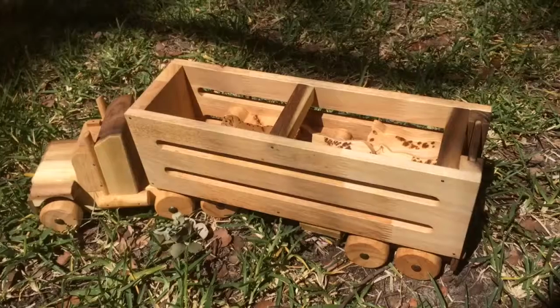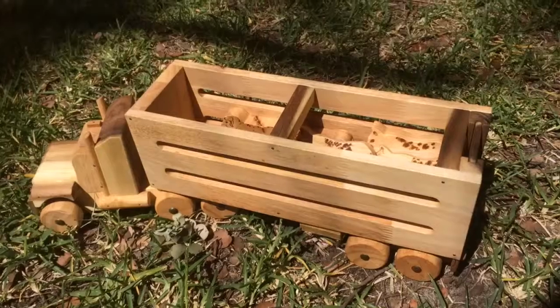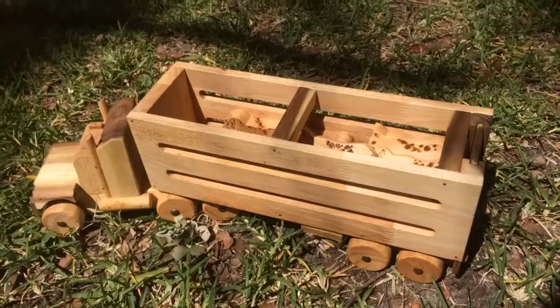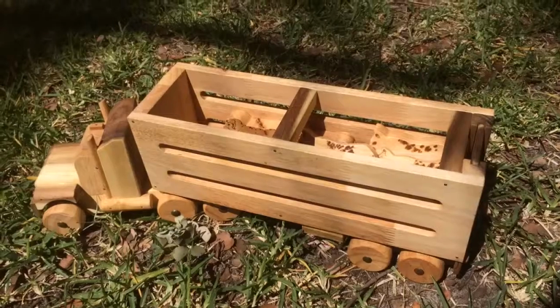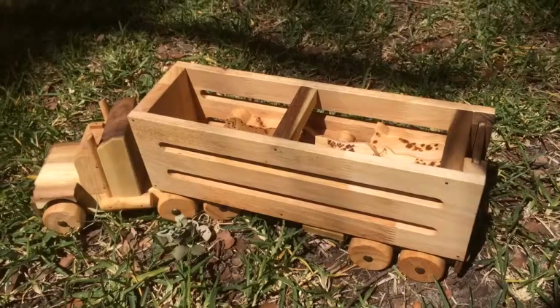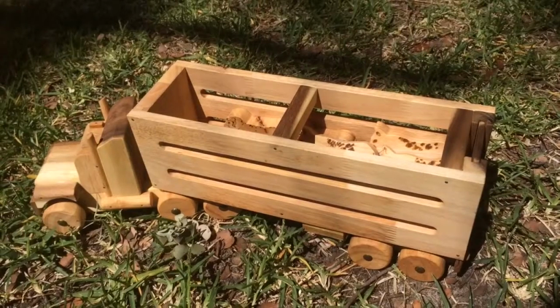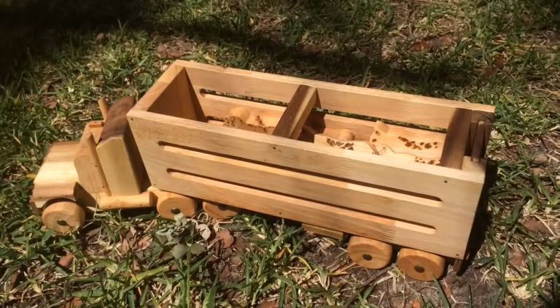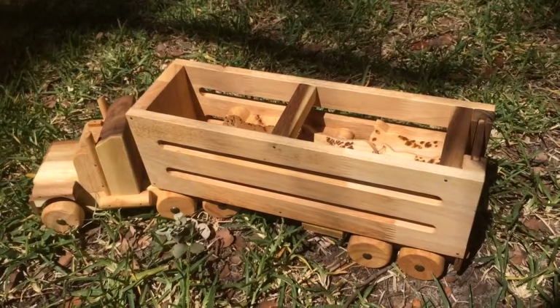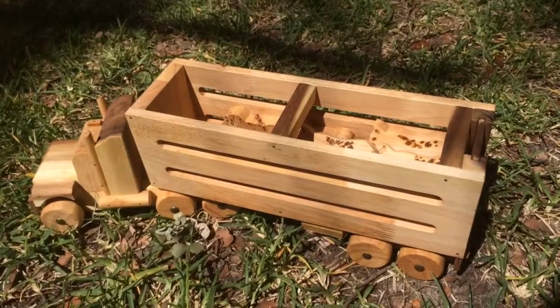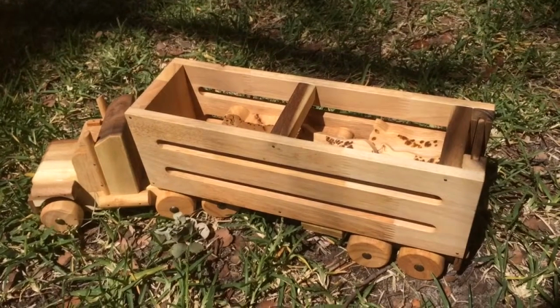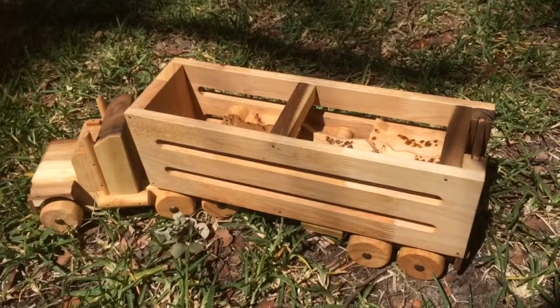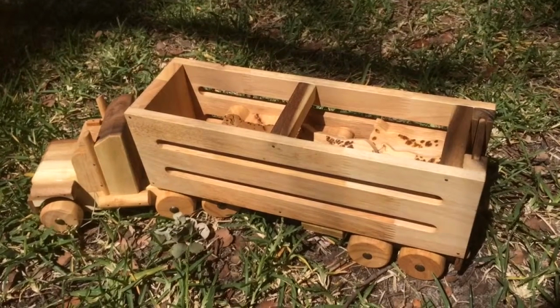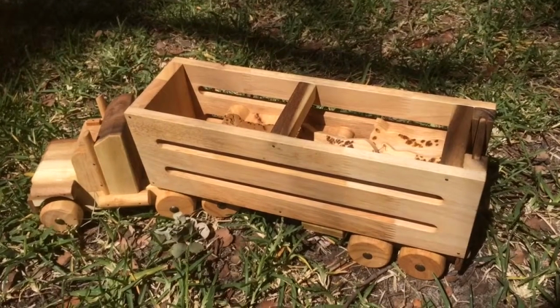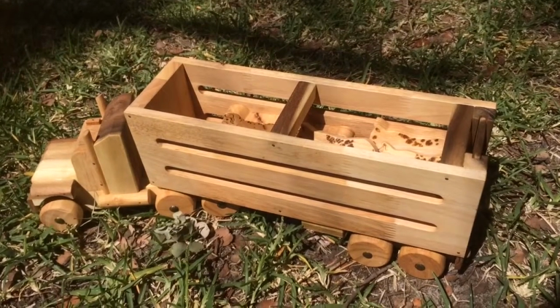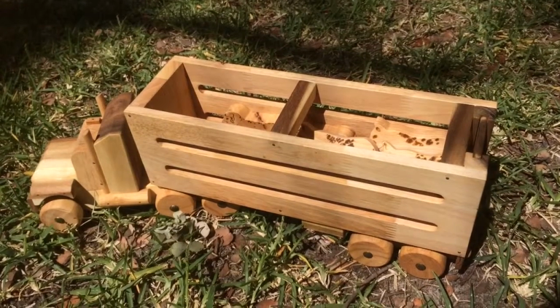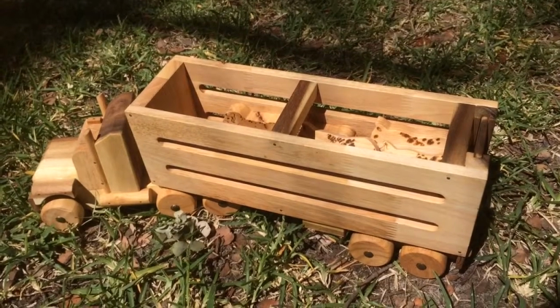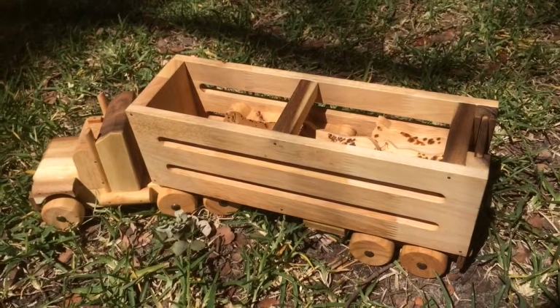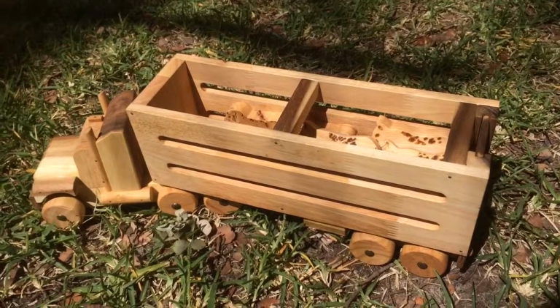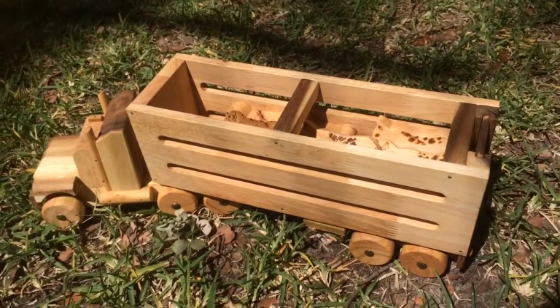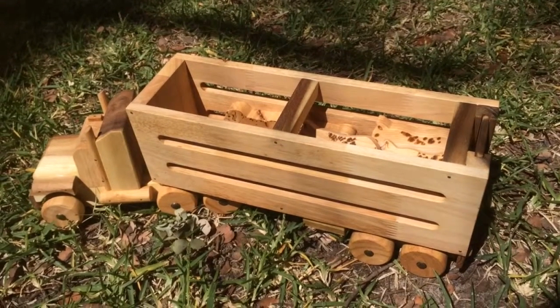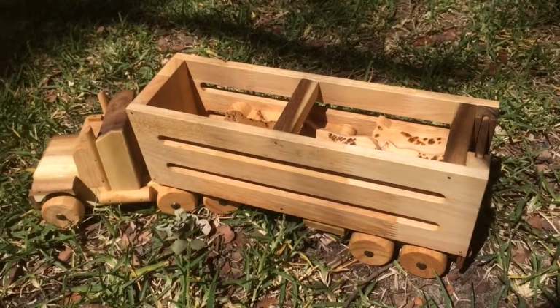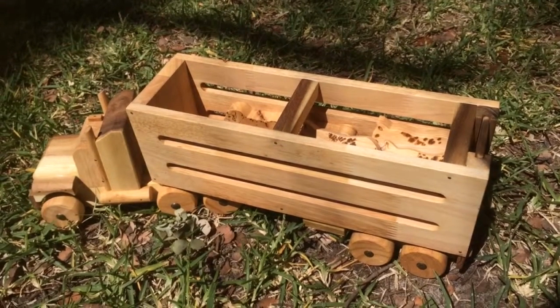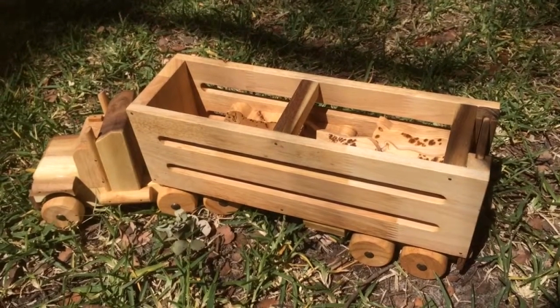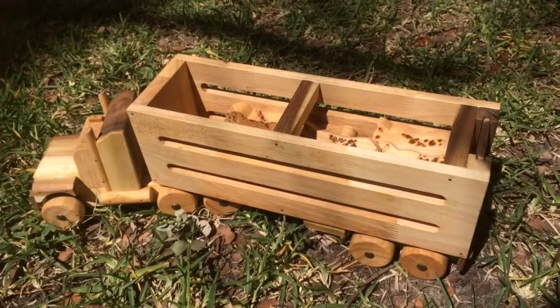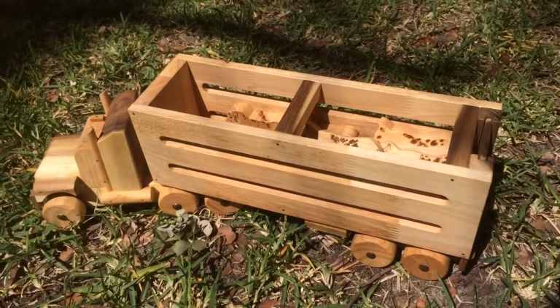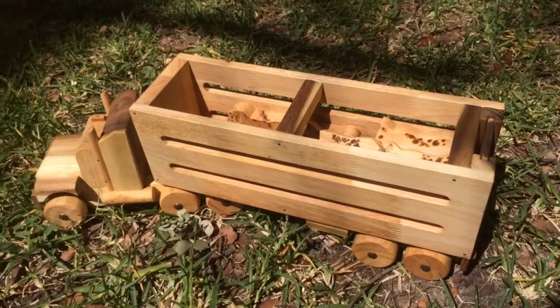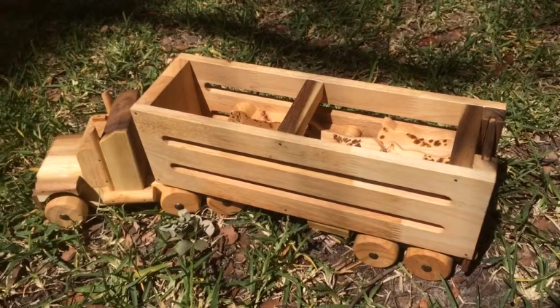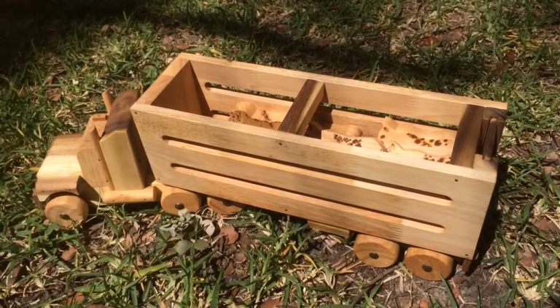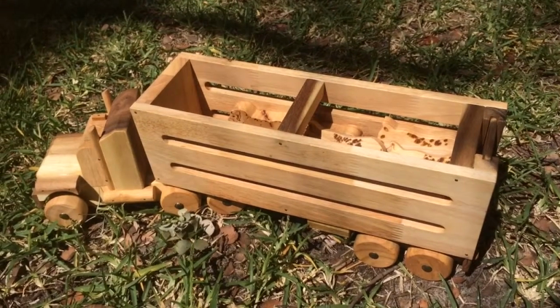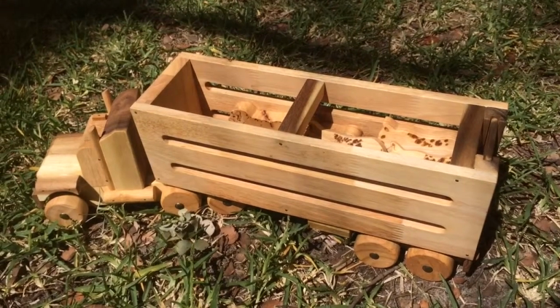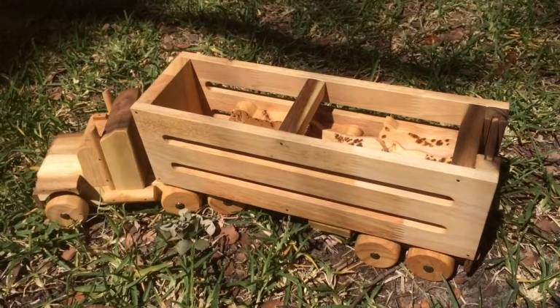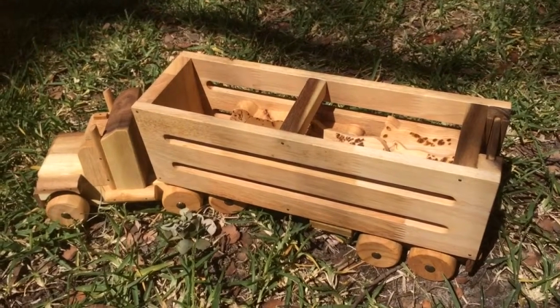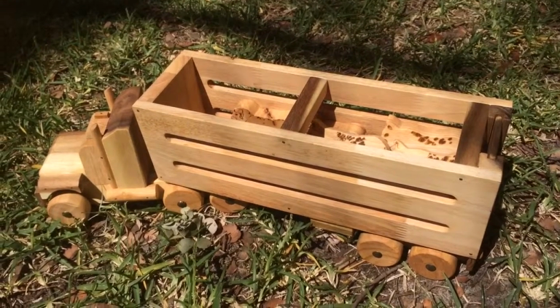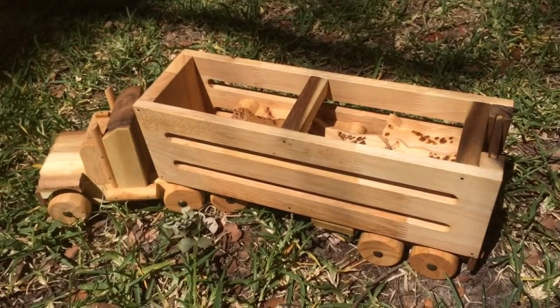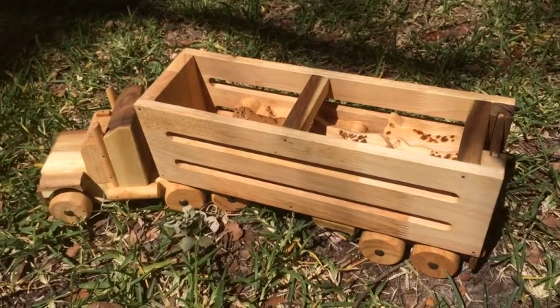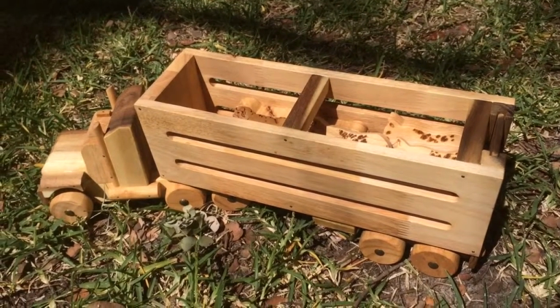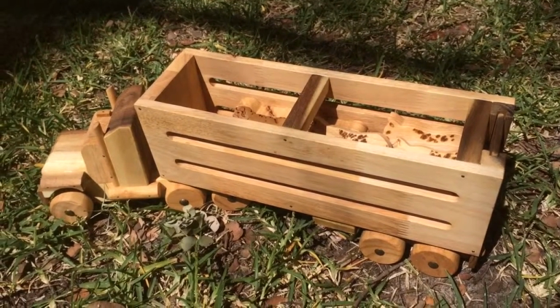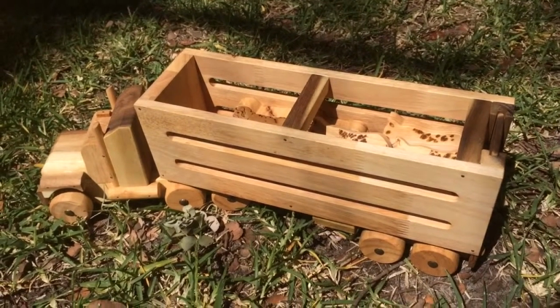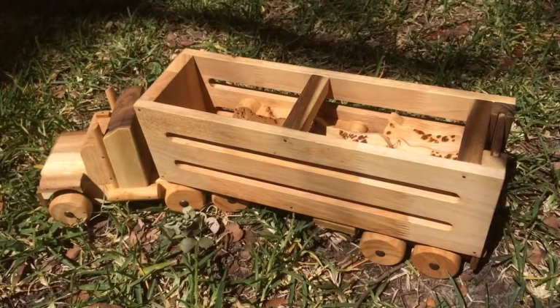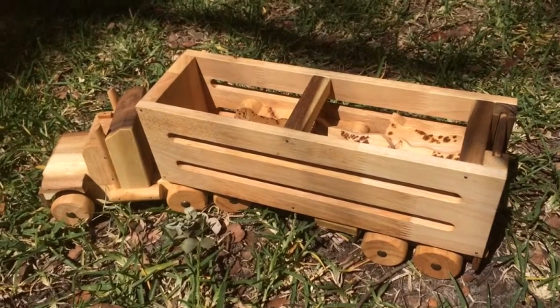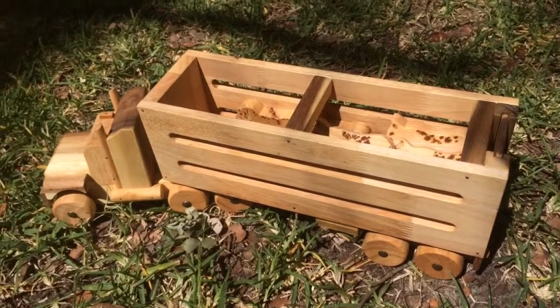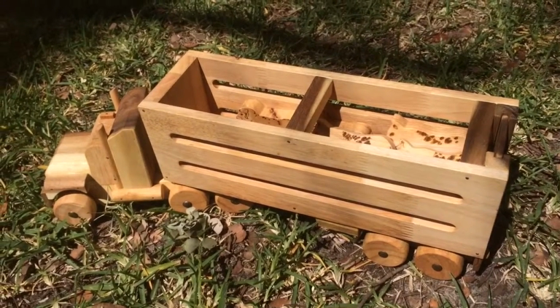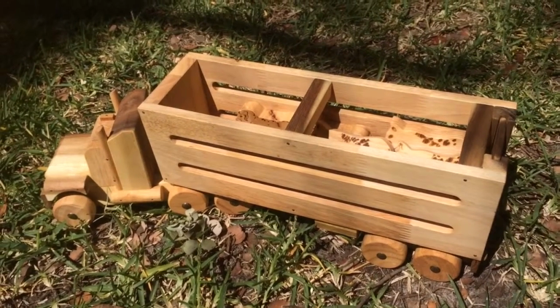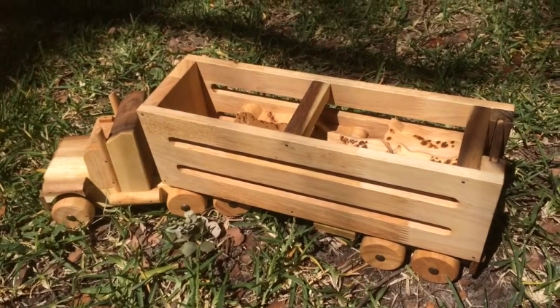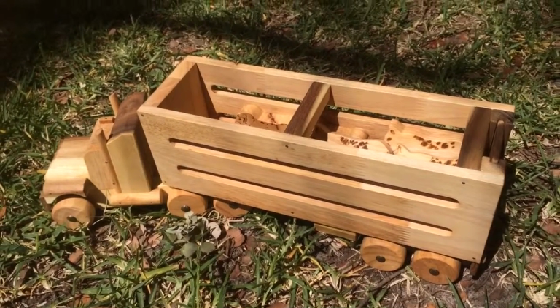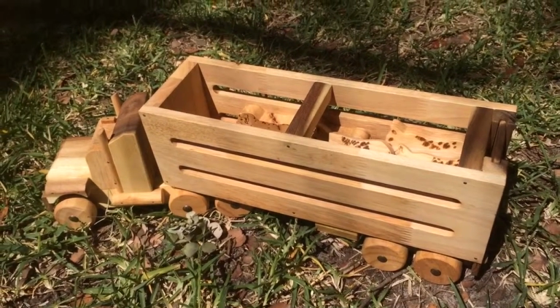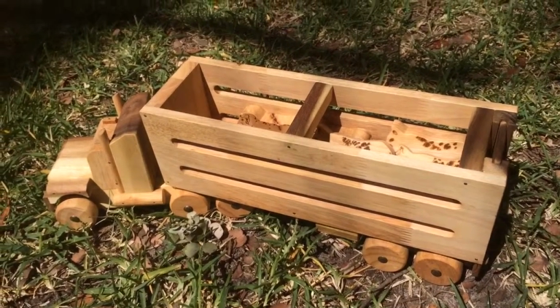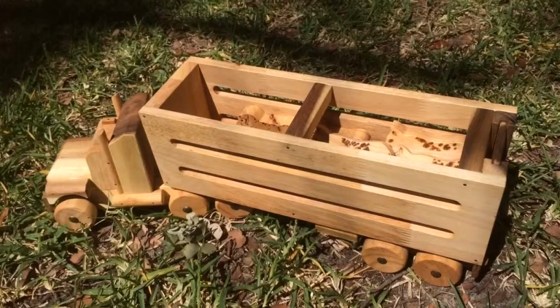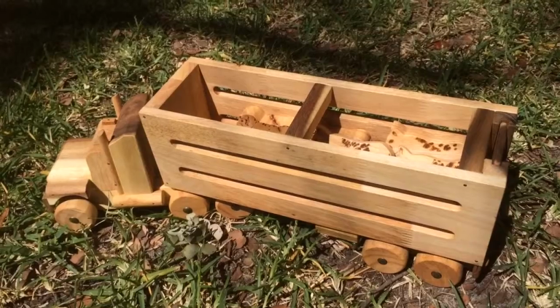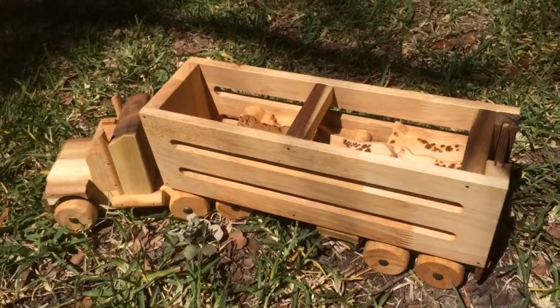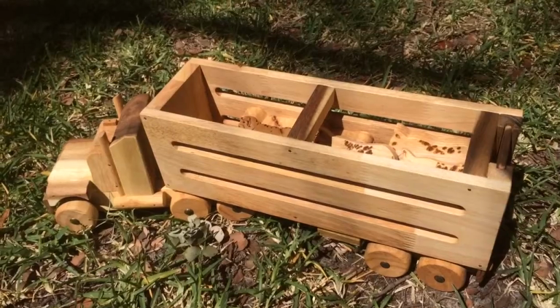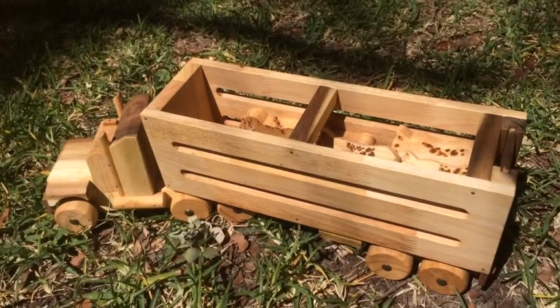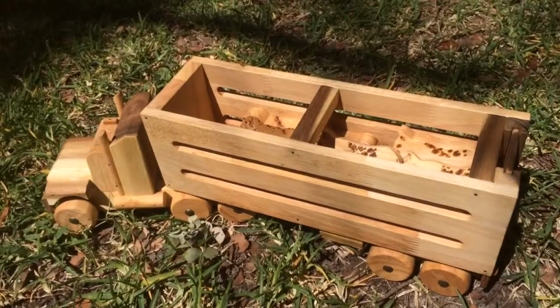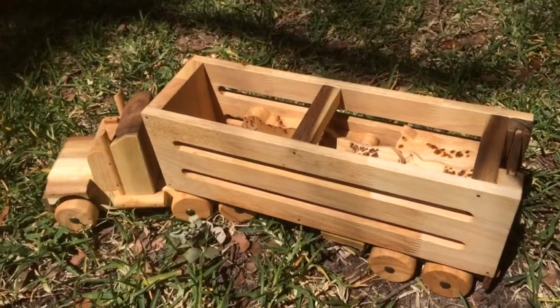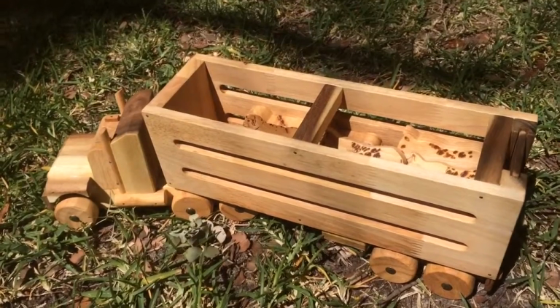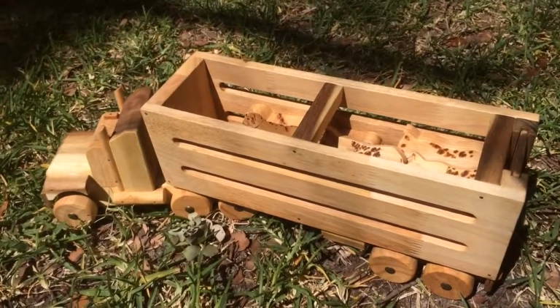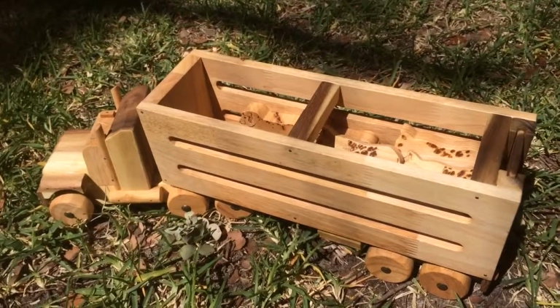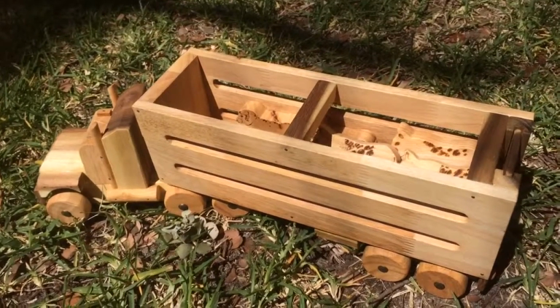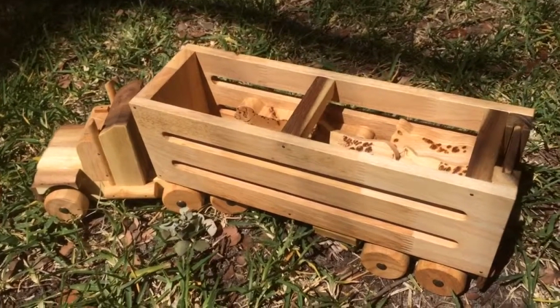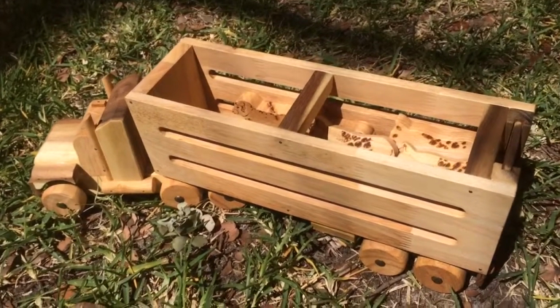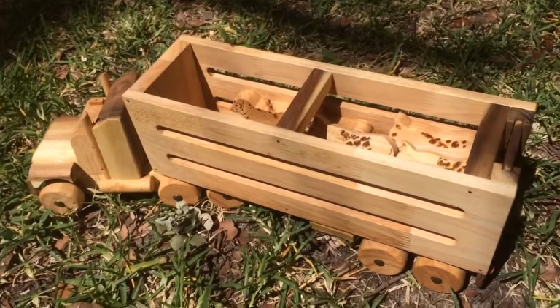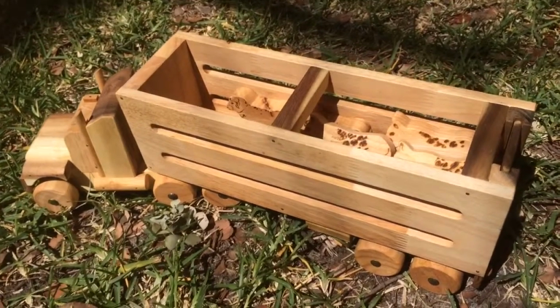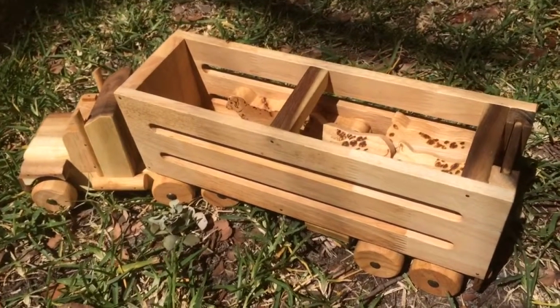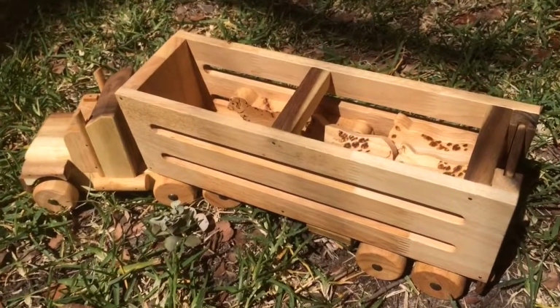Hello everyone, this is Helen here from The Coffee Apple. I wanted to show you this amazing wooden cattle truck. It is fantastic.